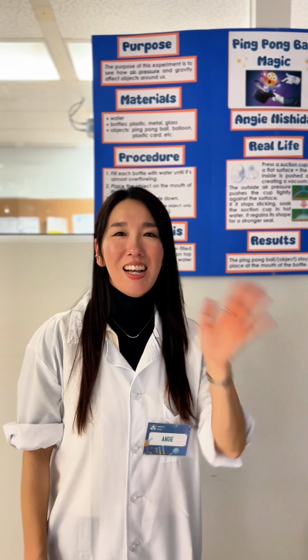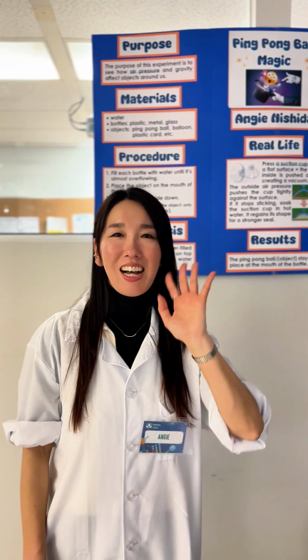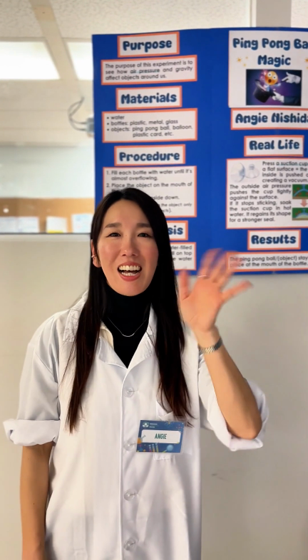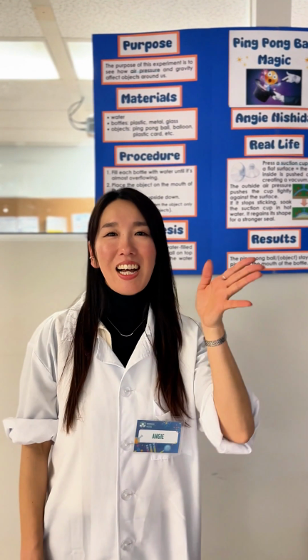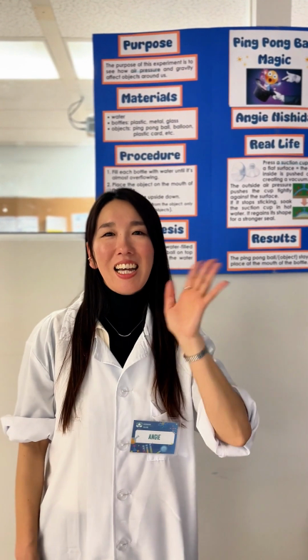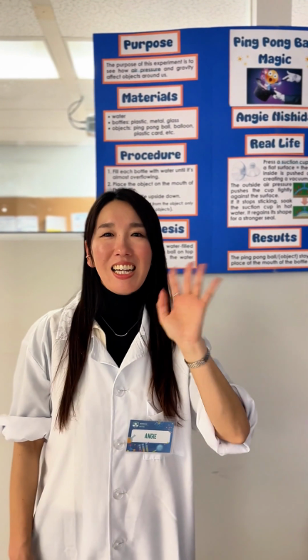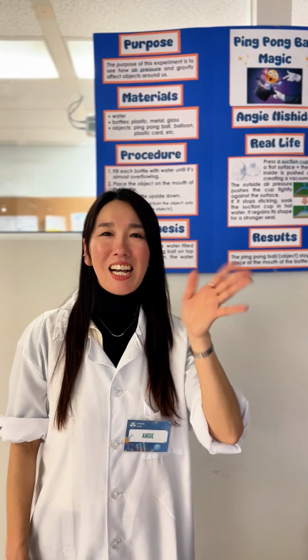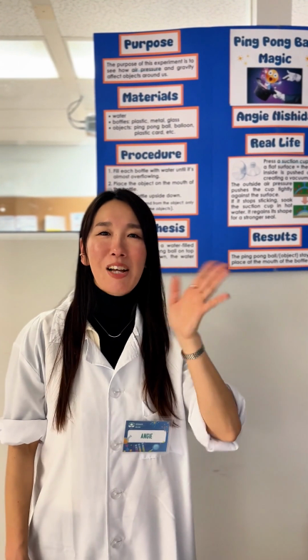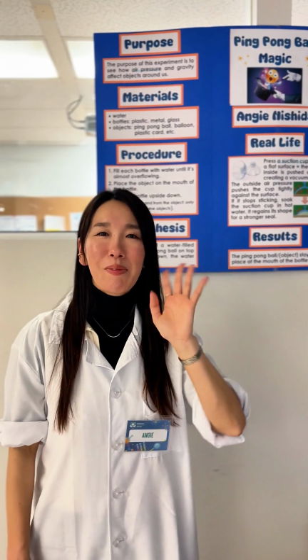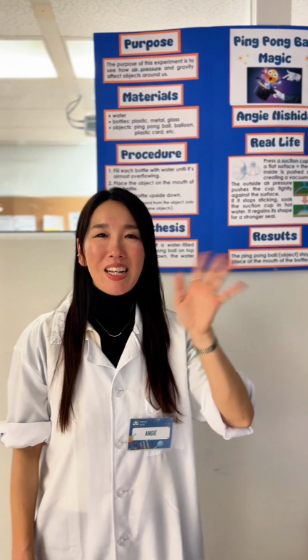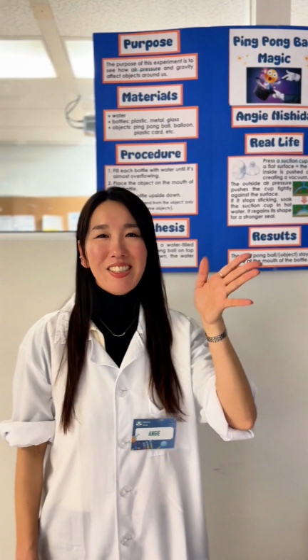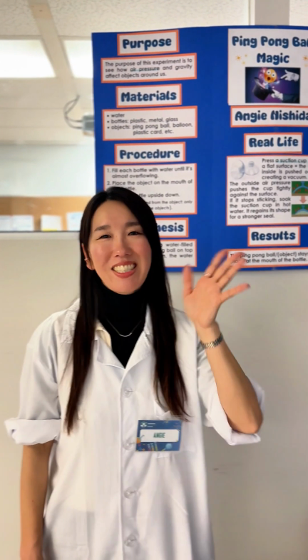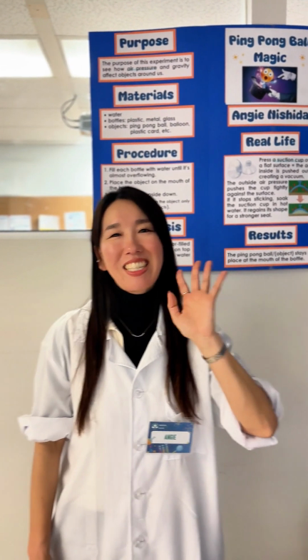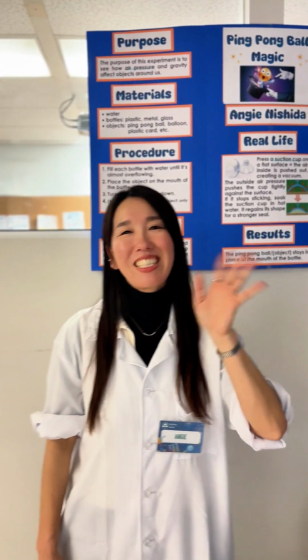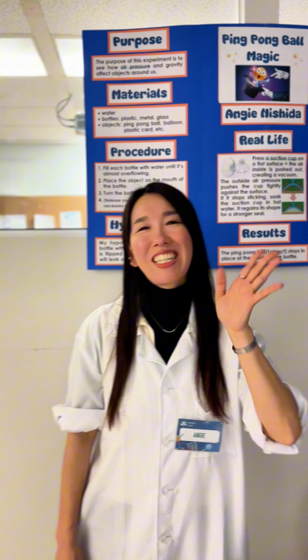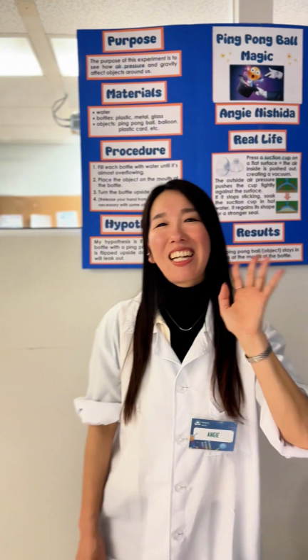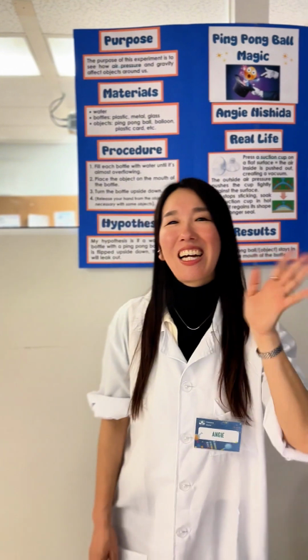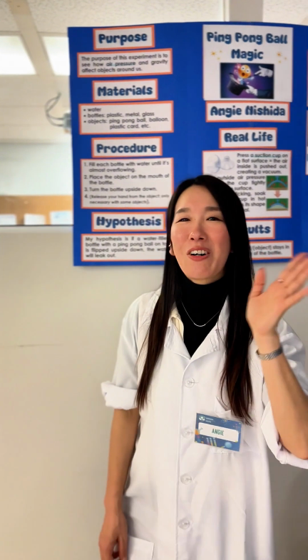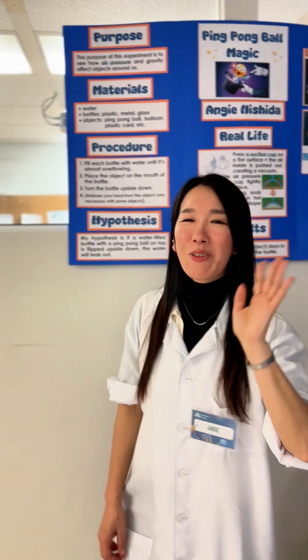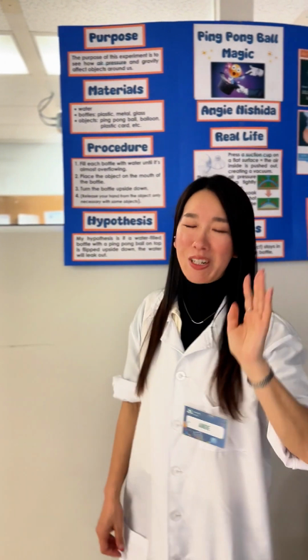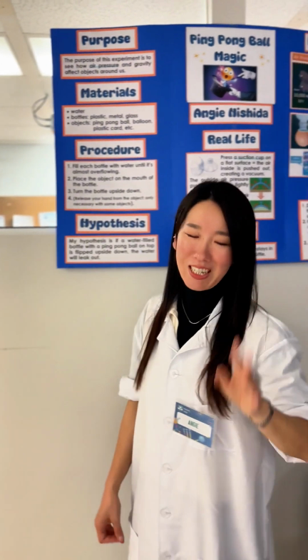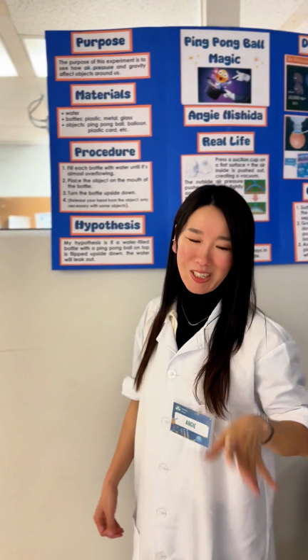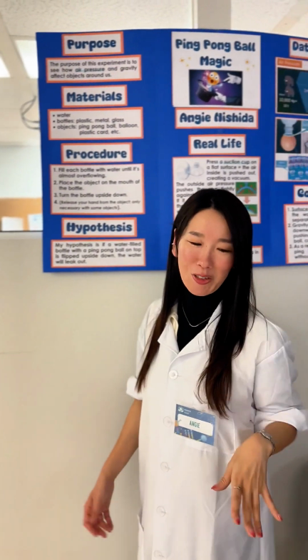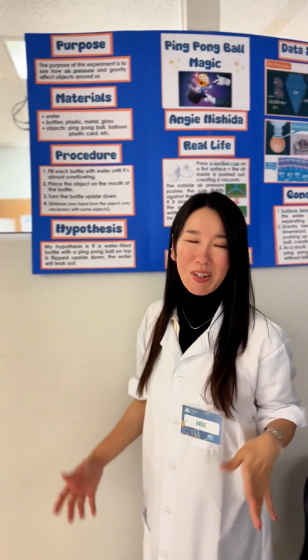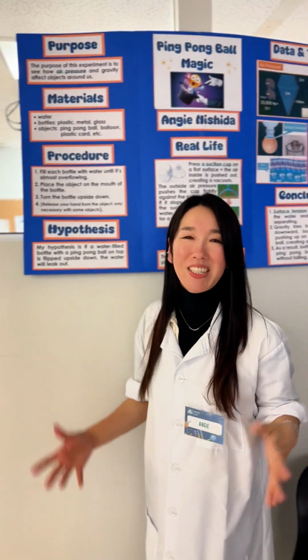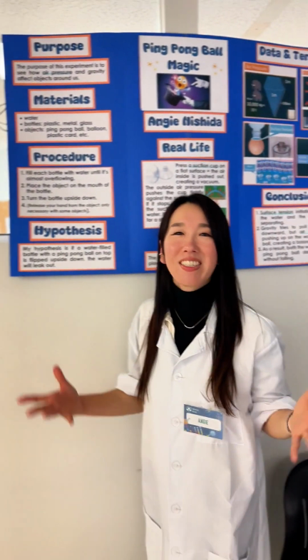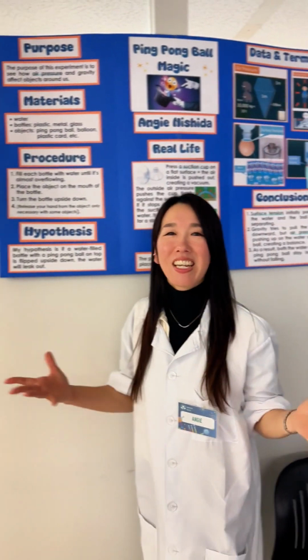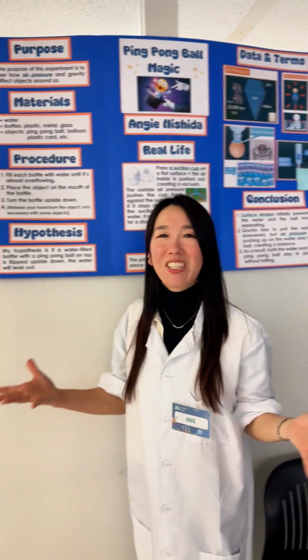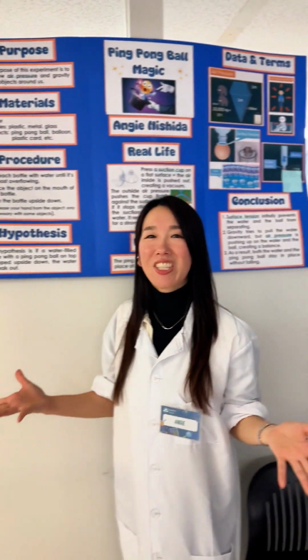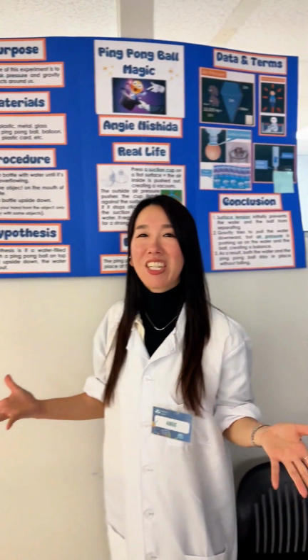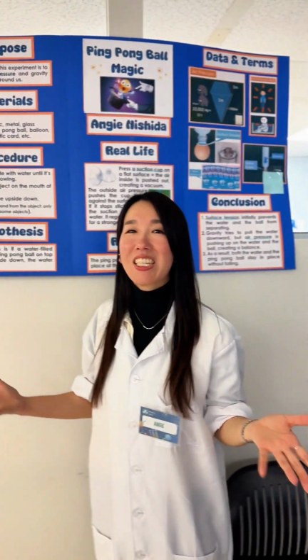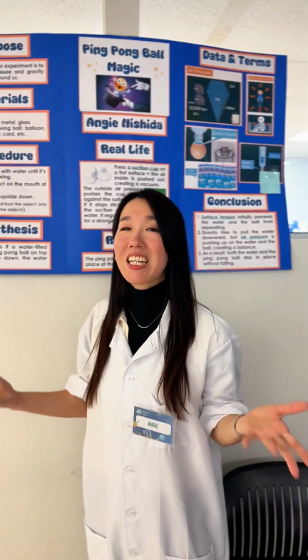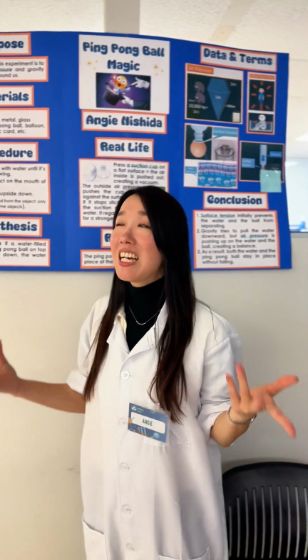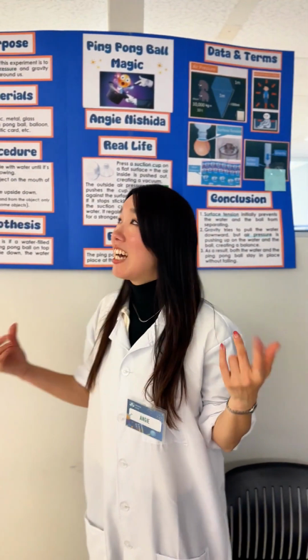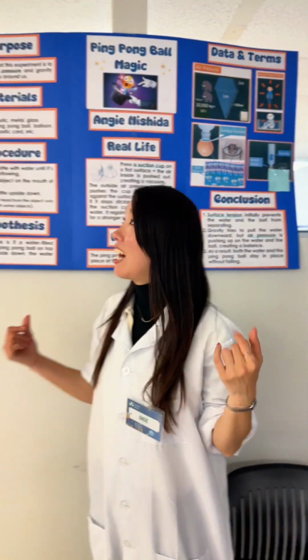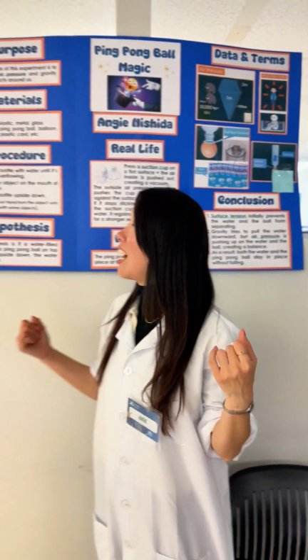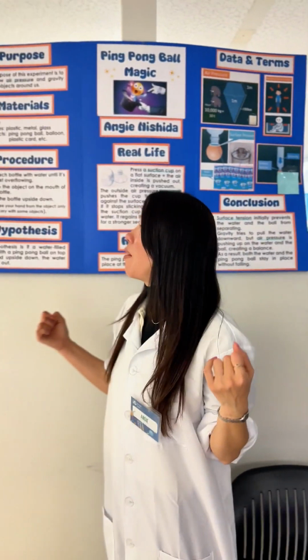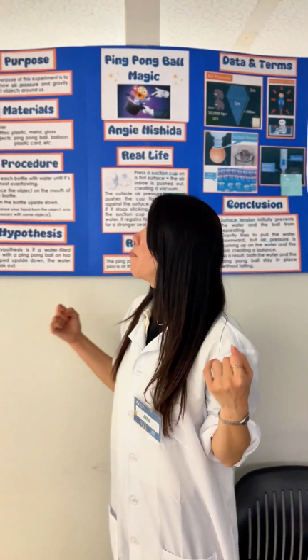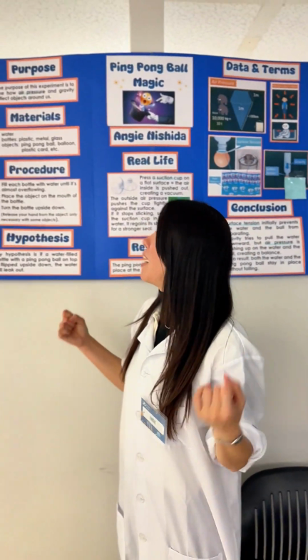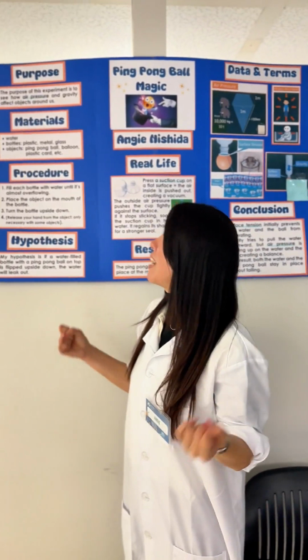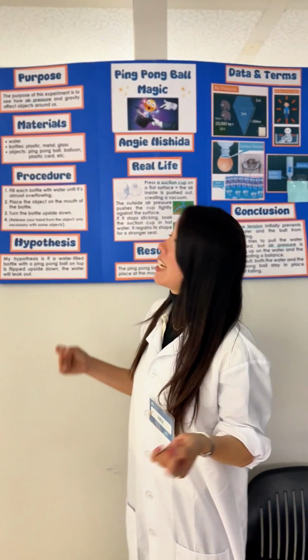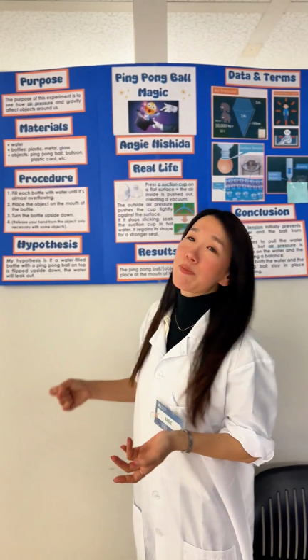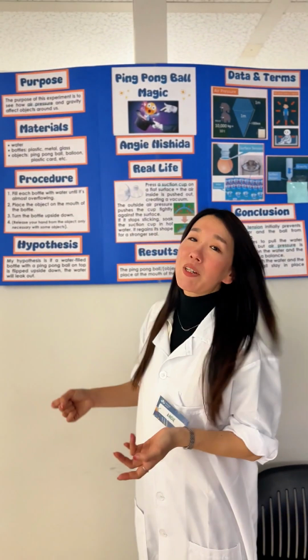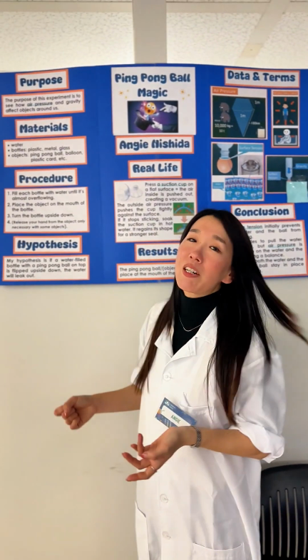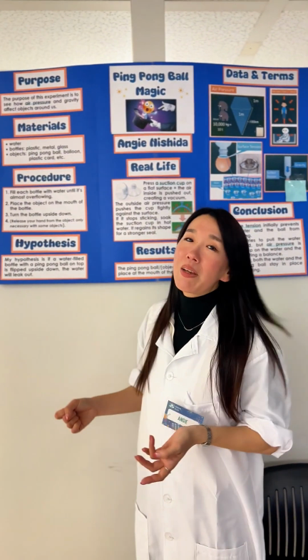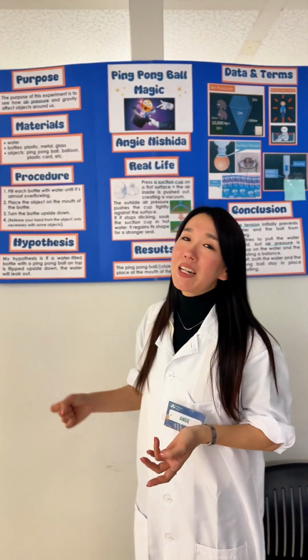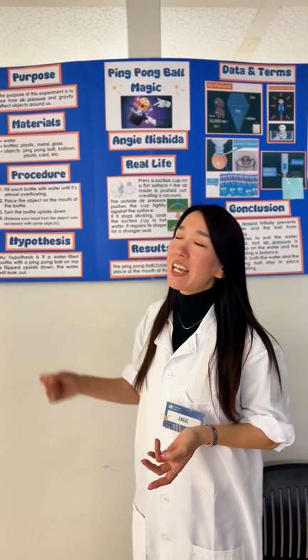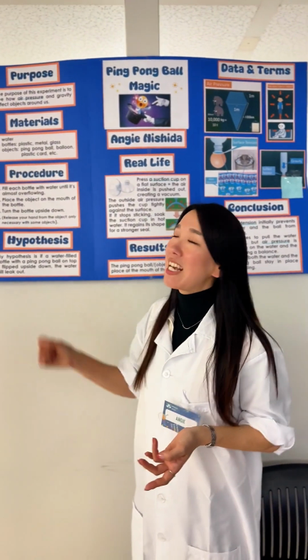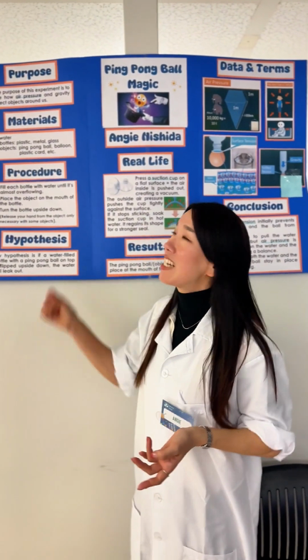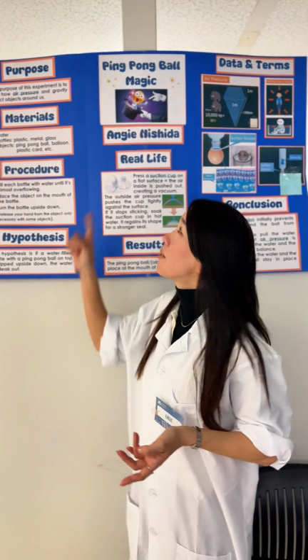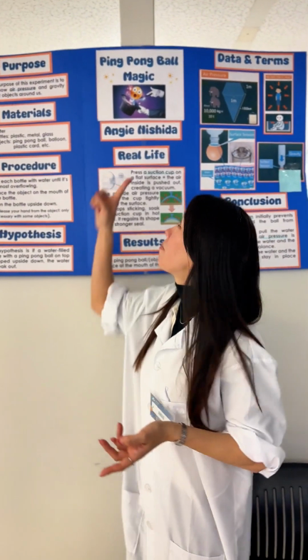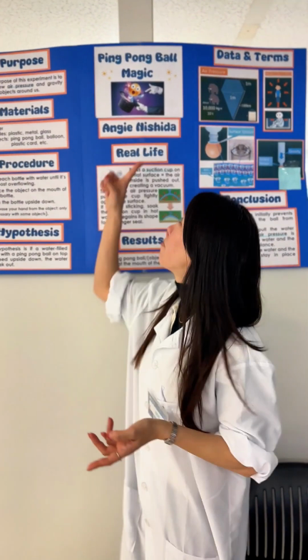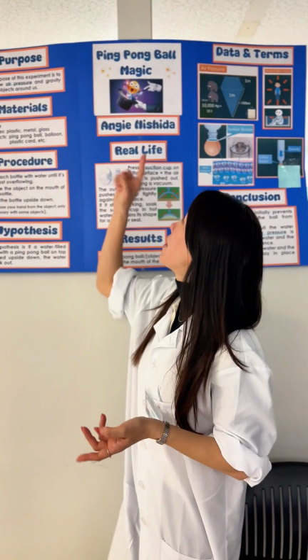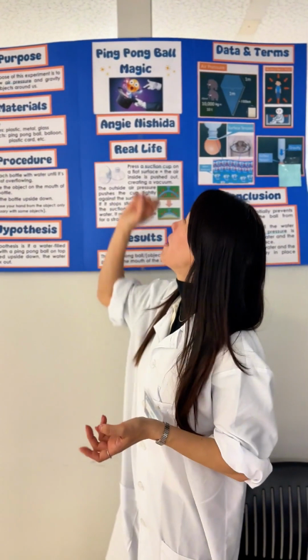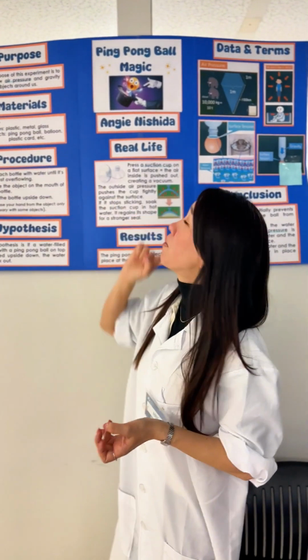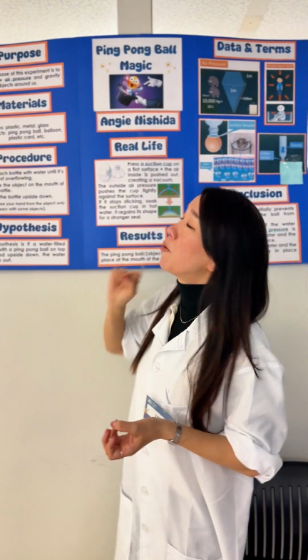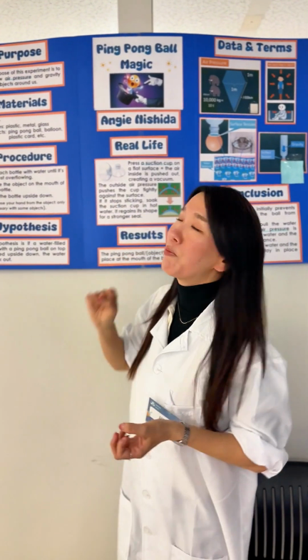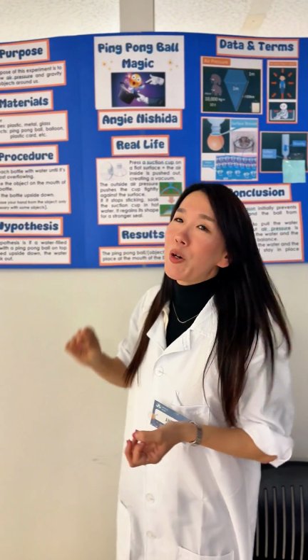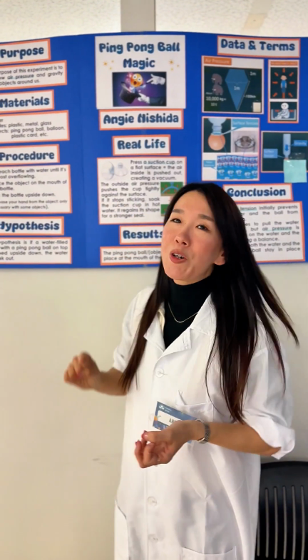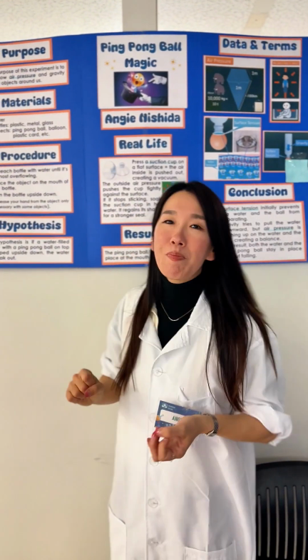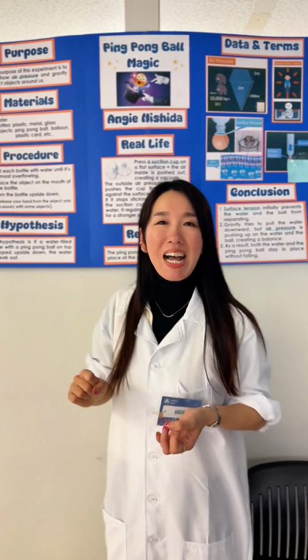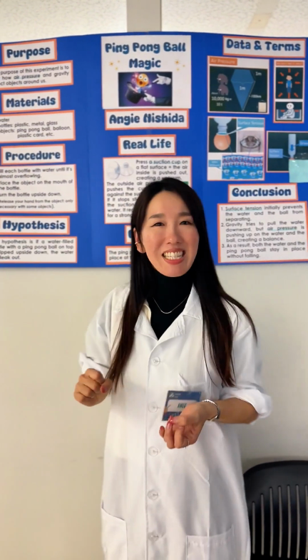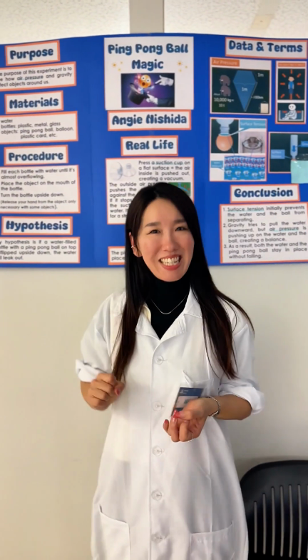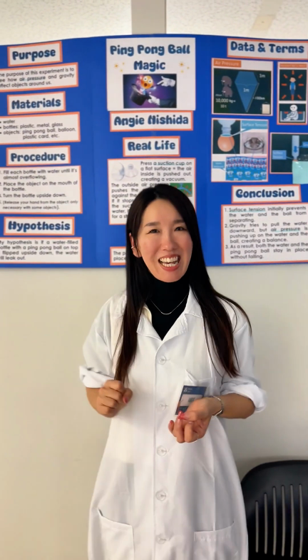Hi, I'm Anju Nishina. Welcome to my teaching. My experiment is ping pong ball magic.